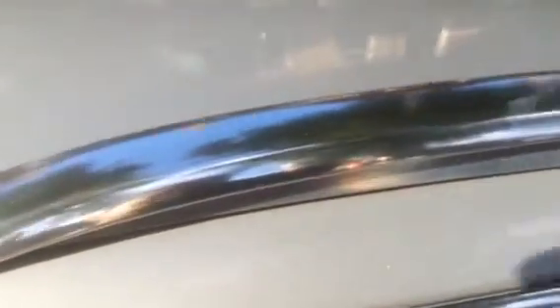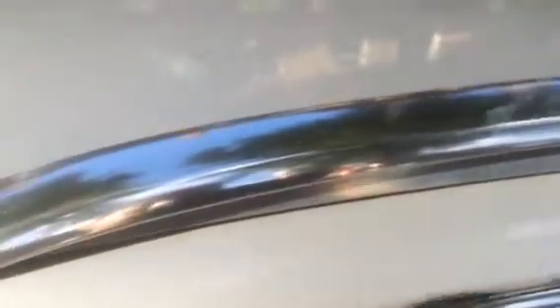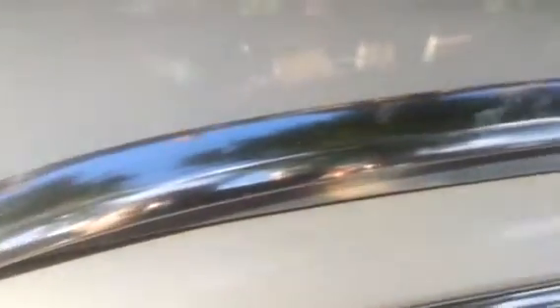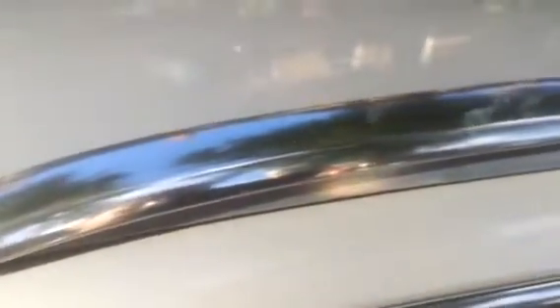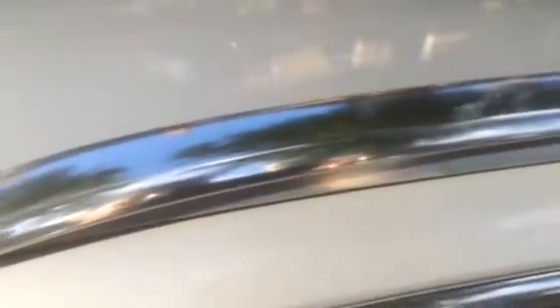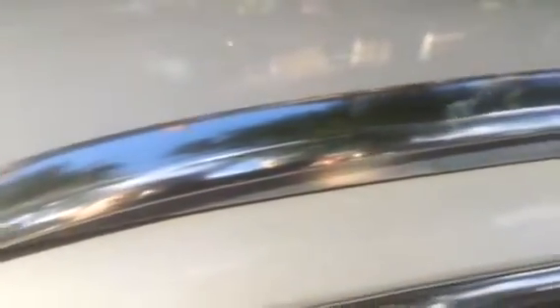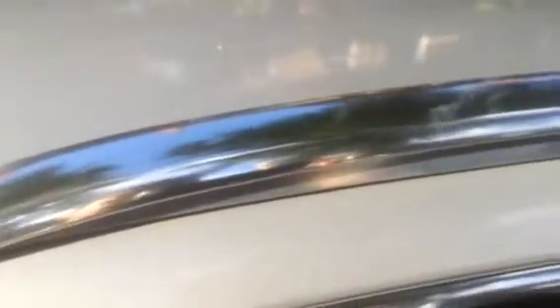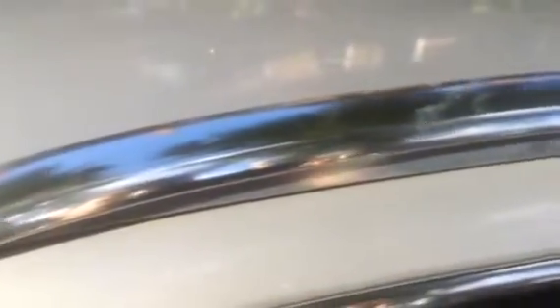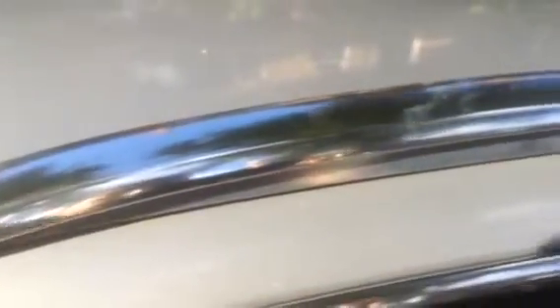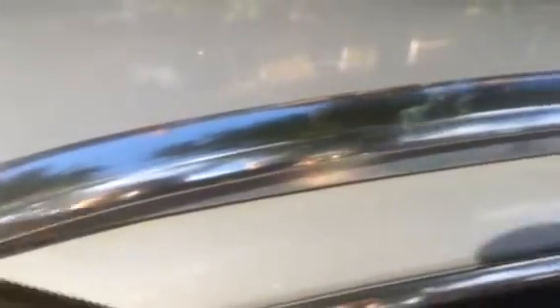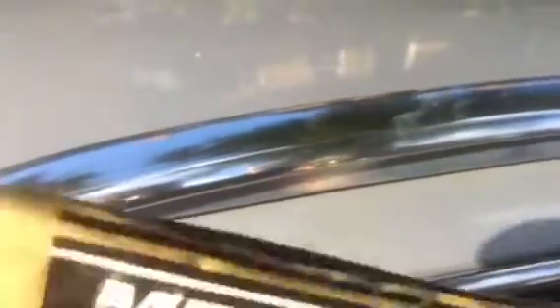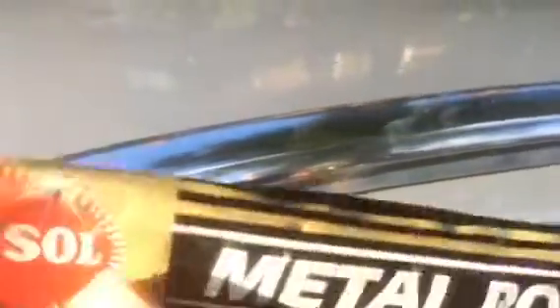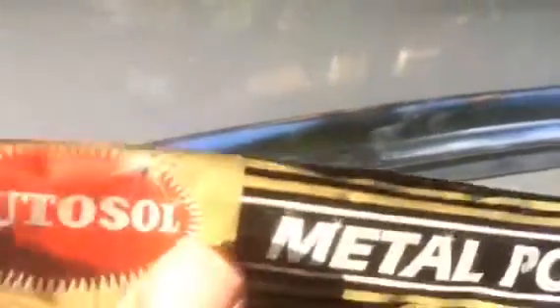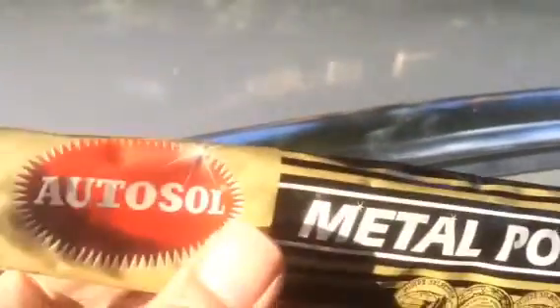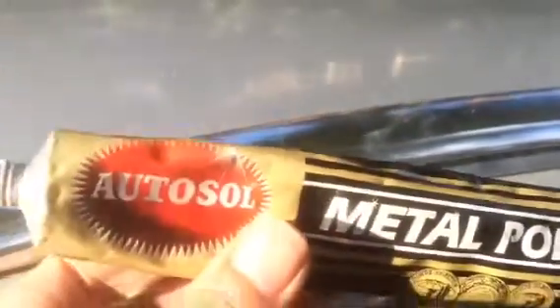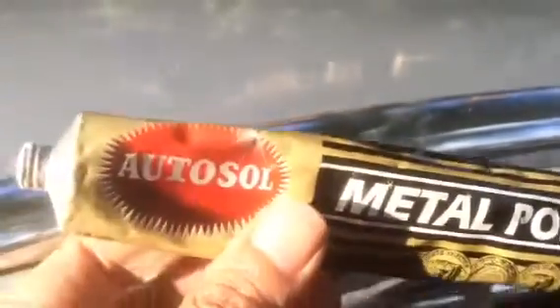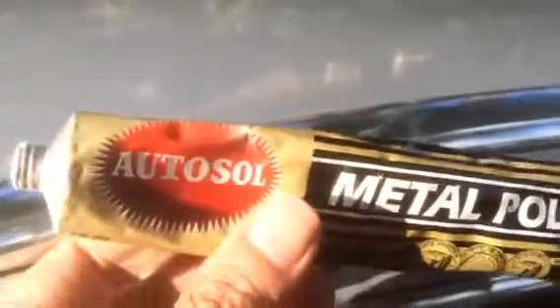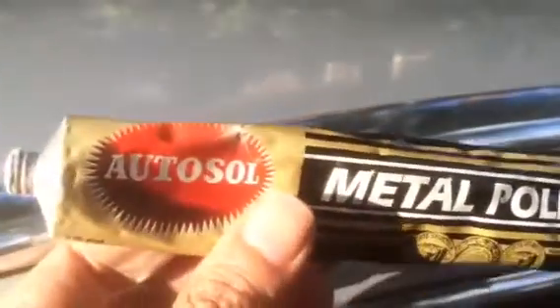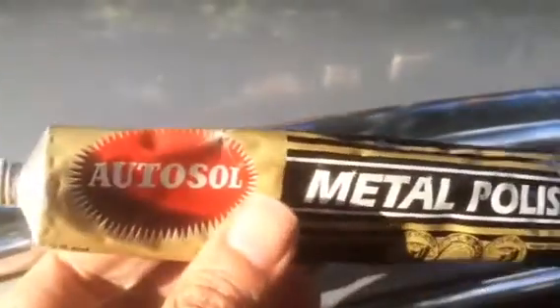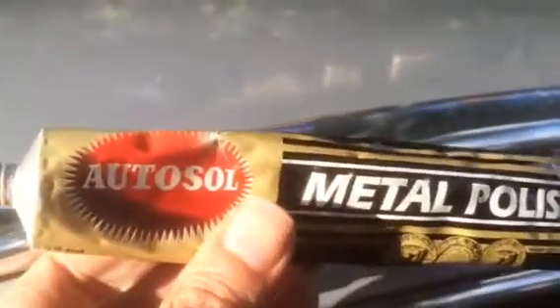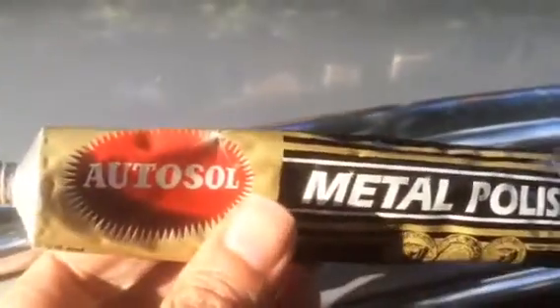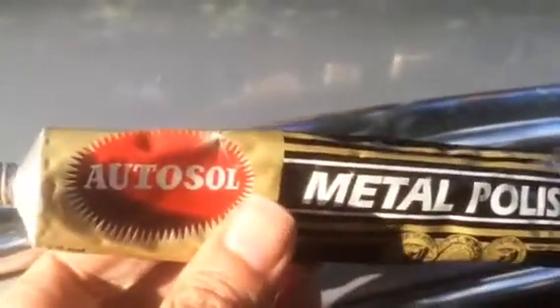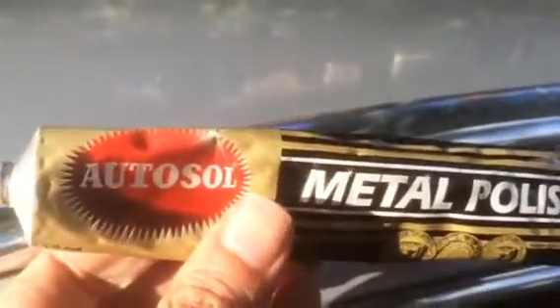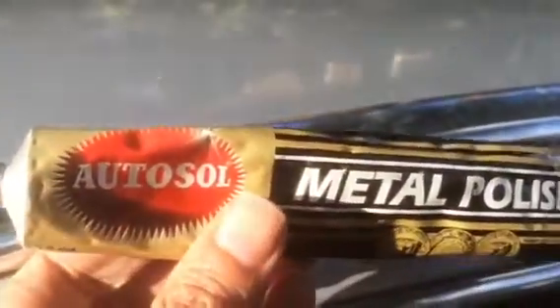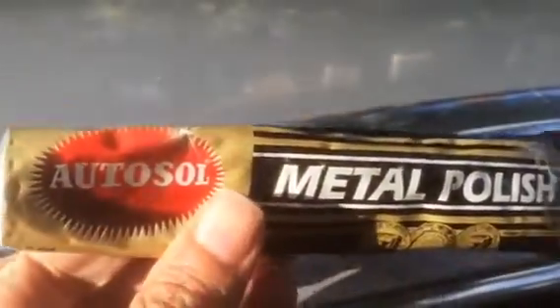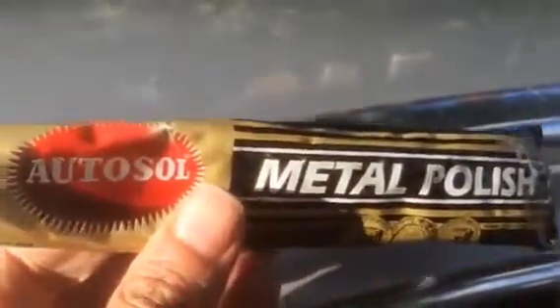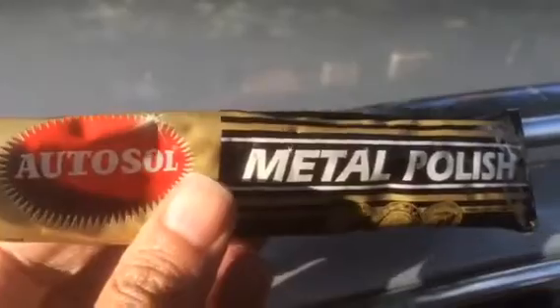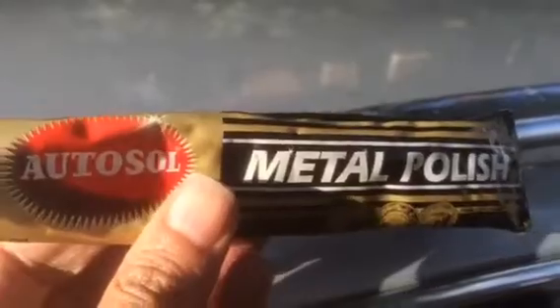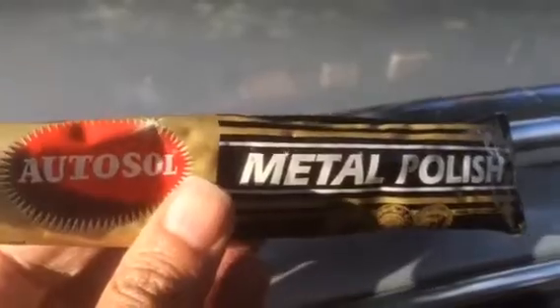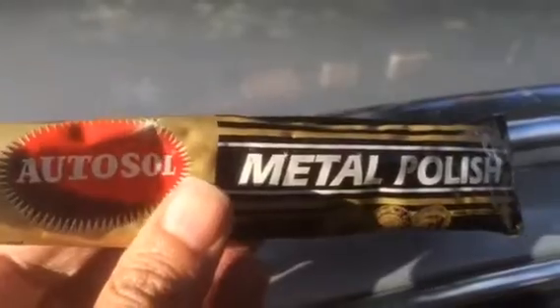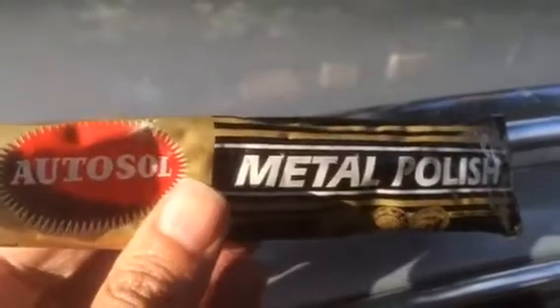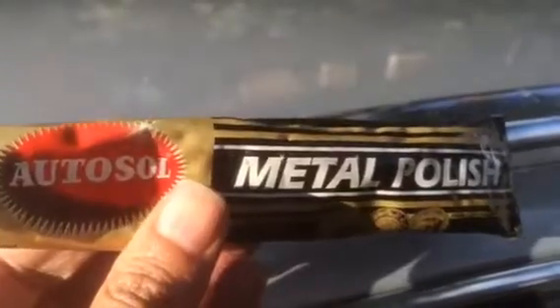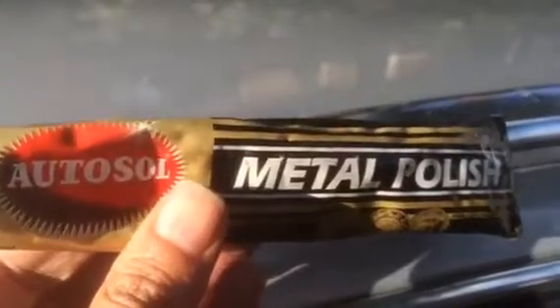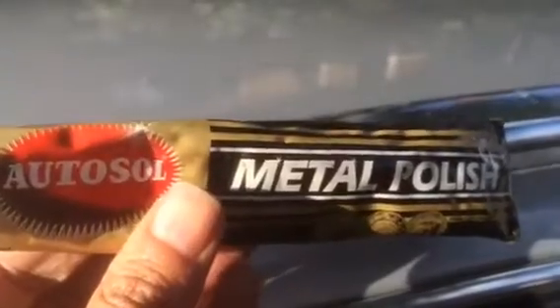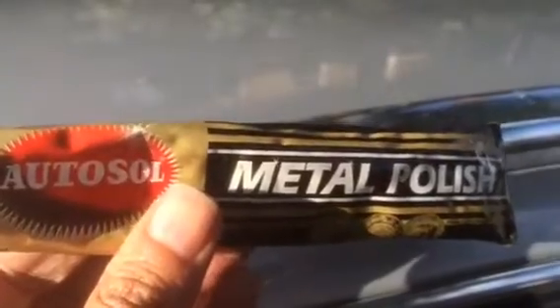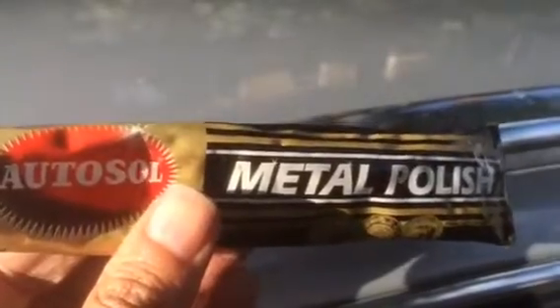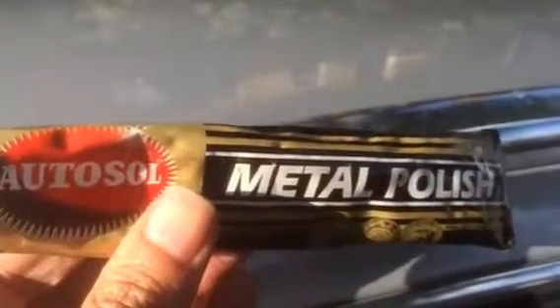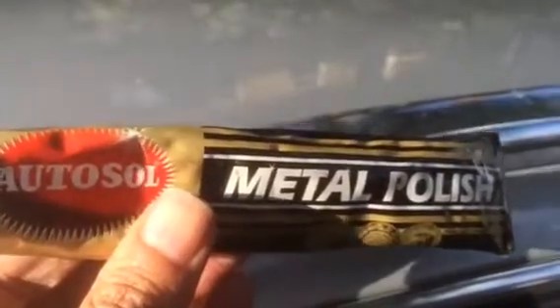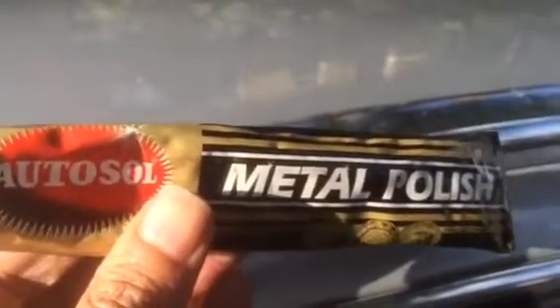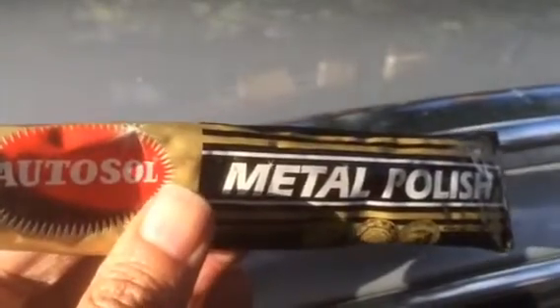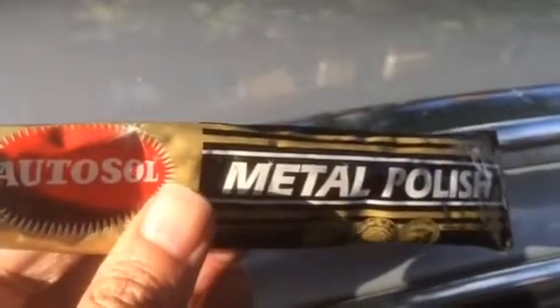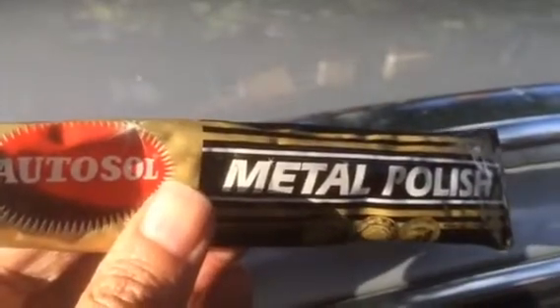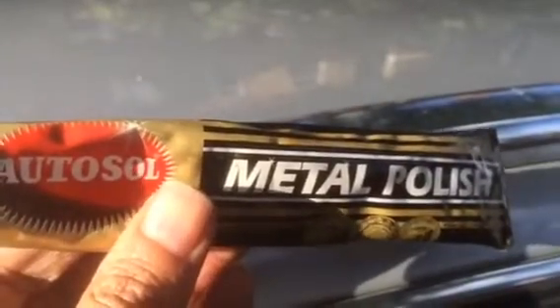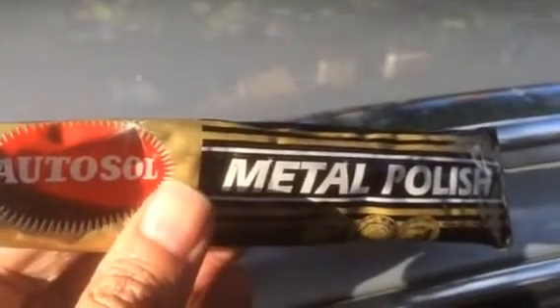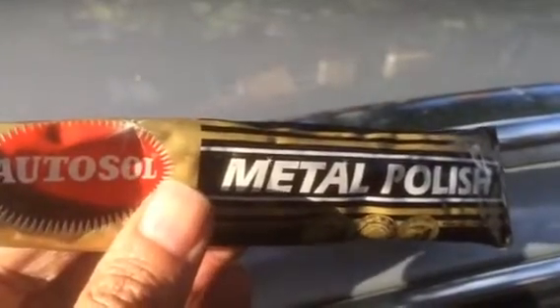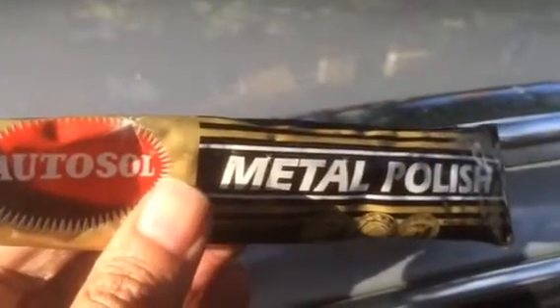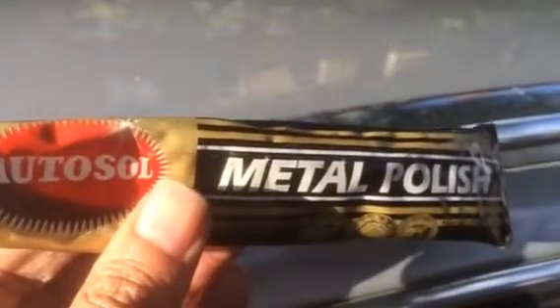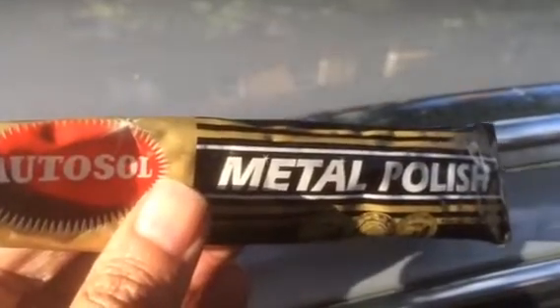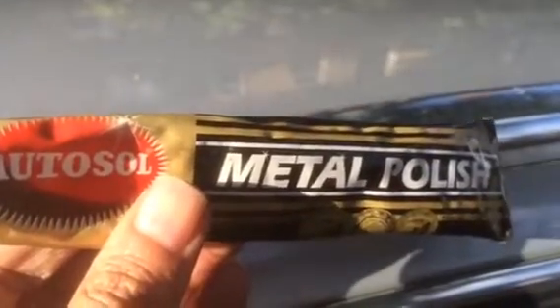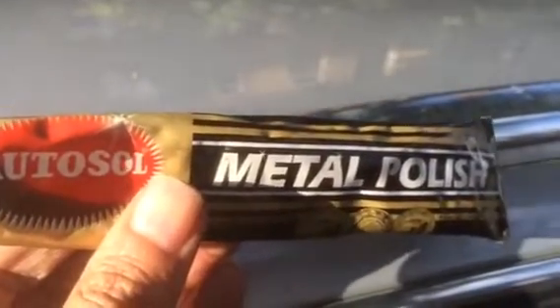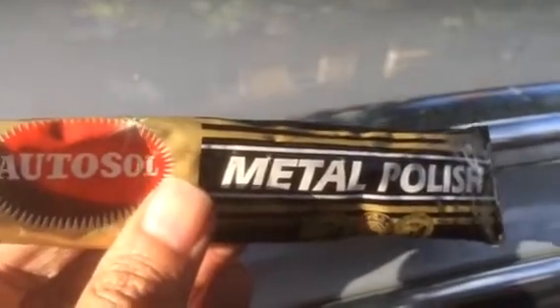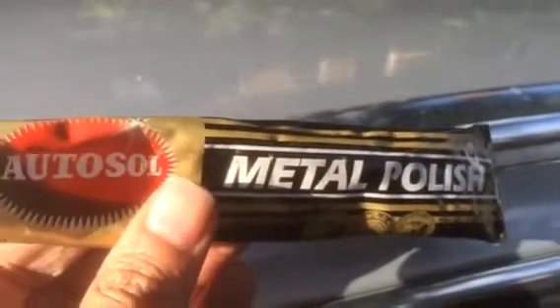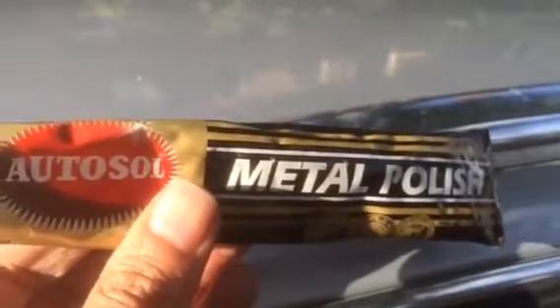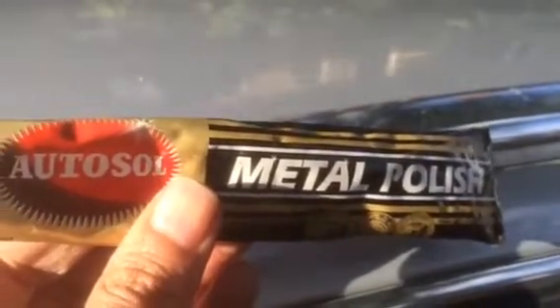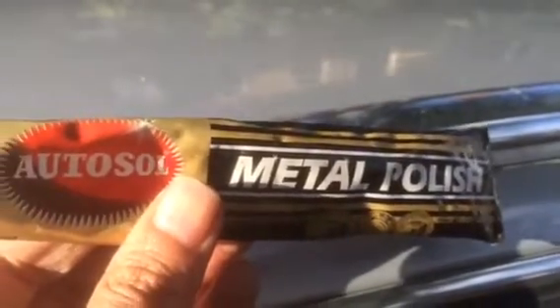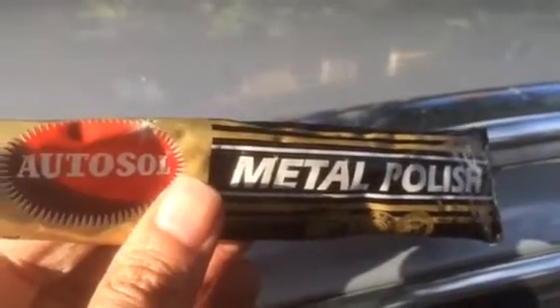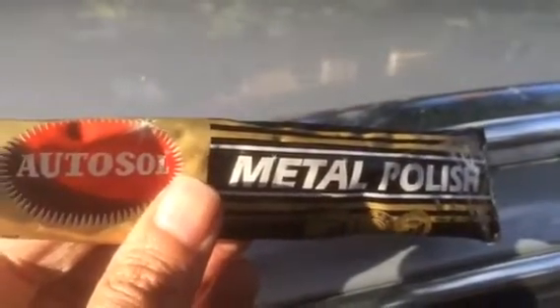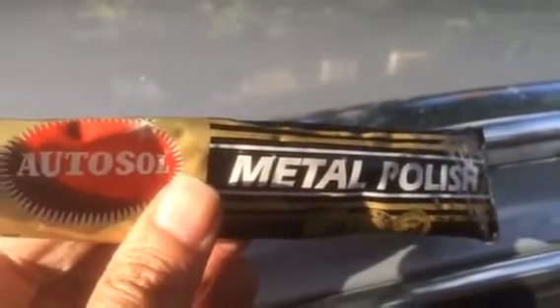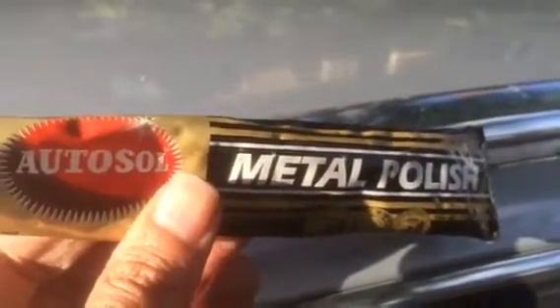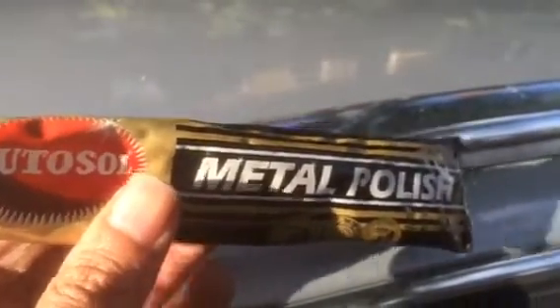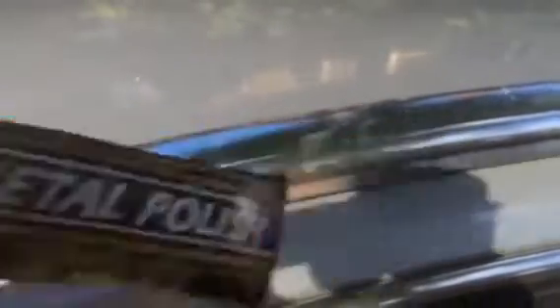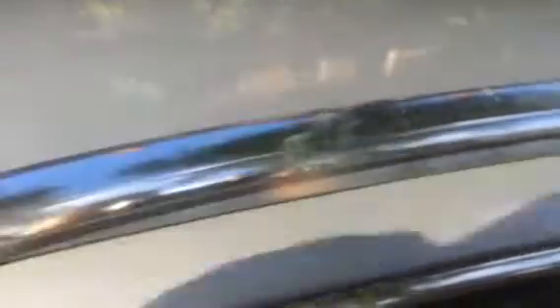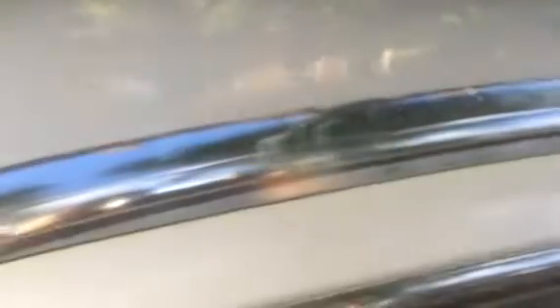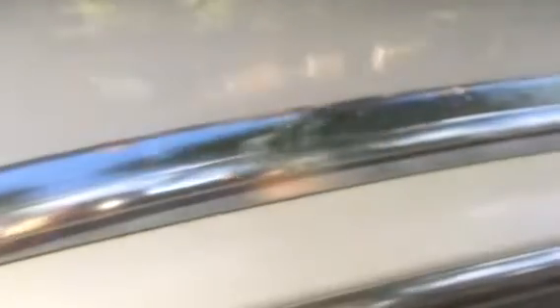And this is the product — Altosol Metal Polish. Thanks for watching. Bye.